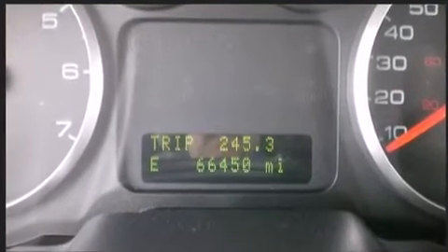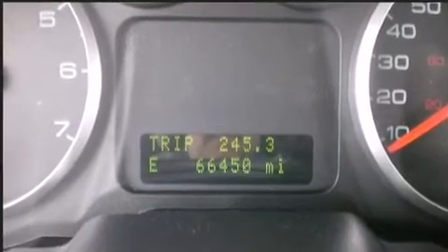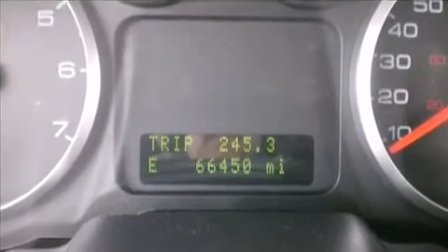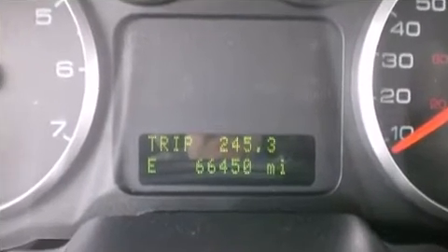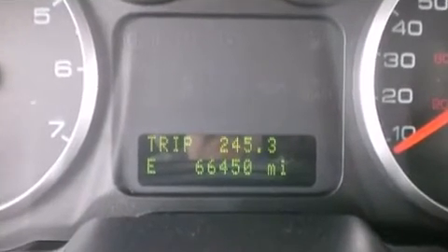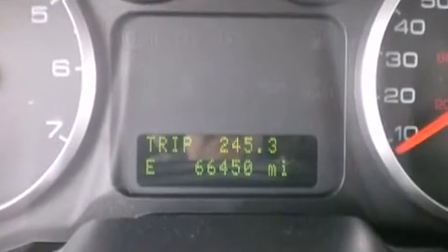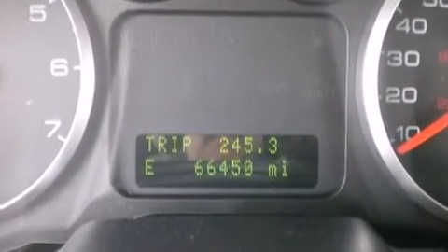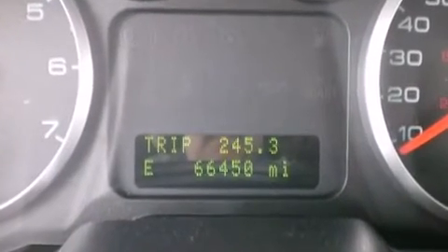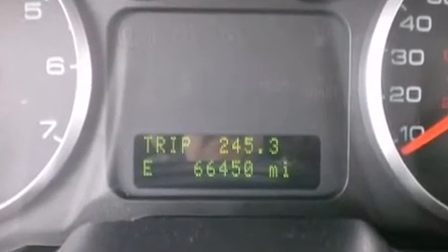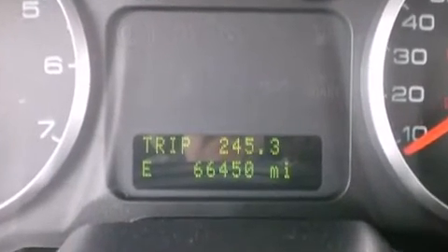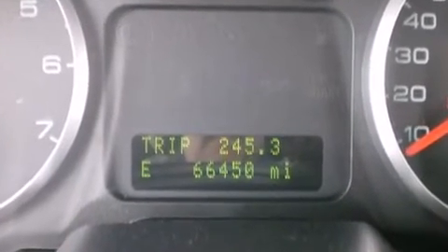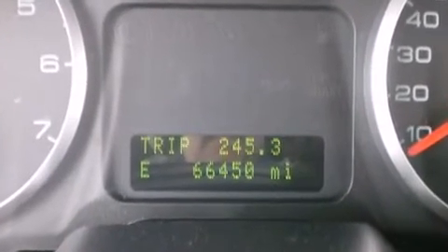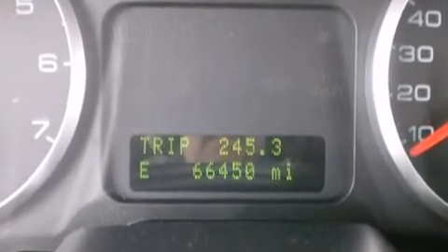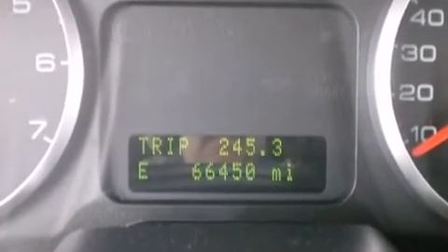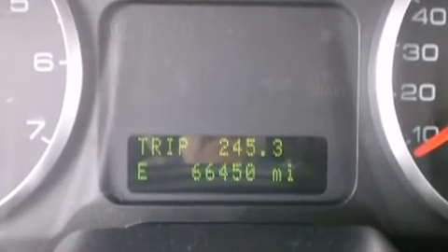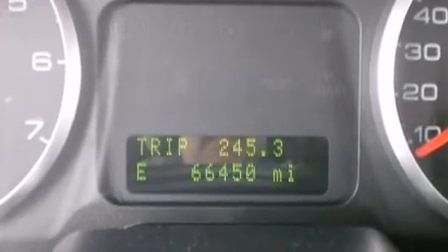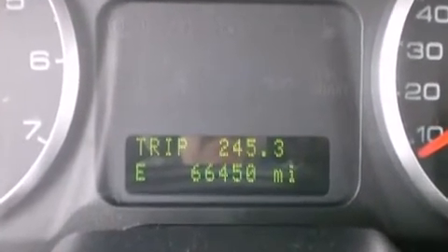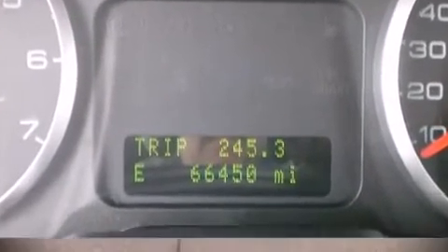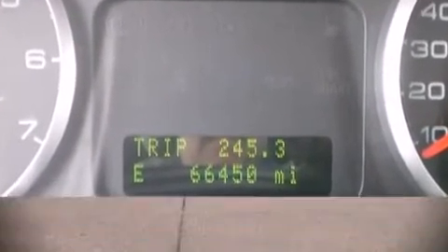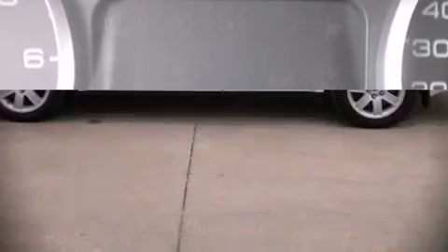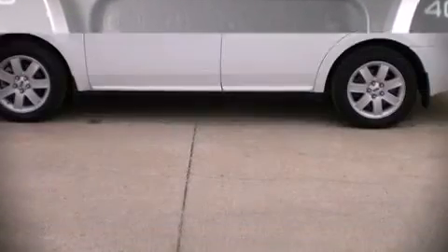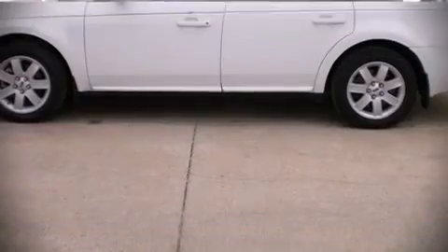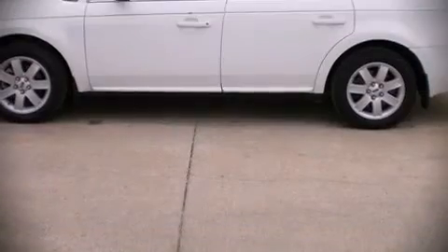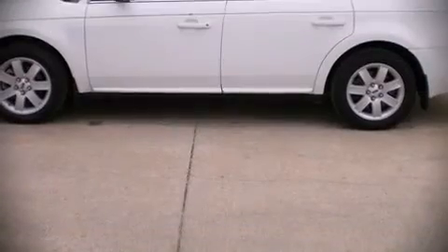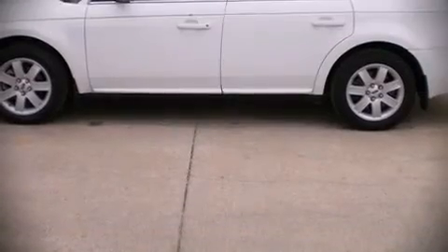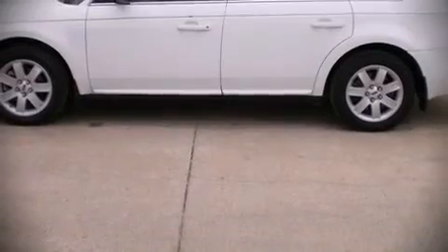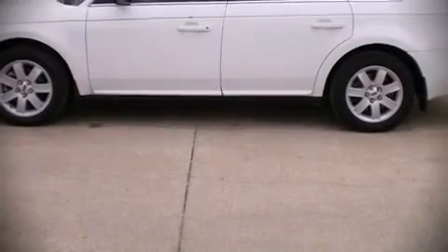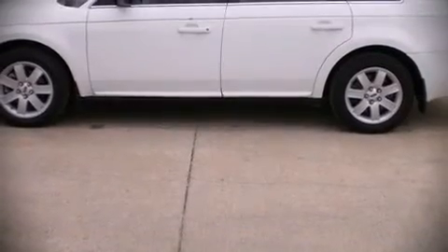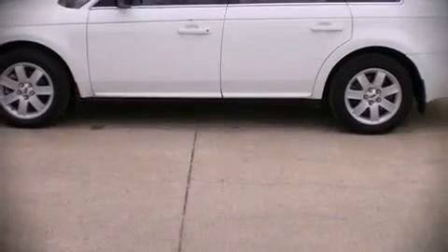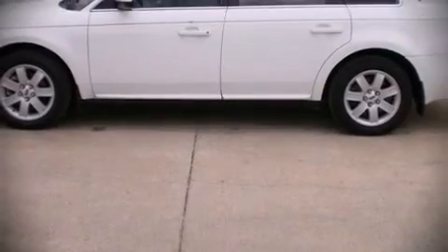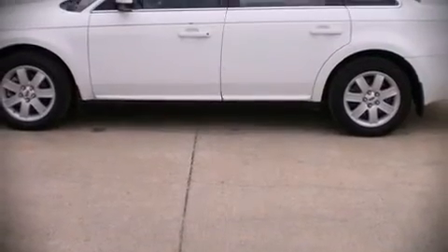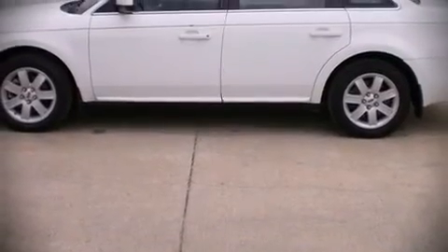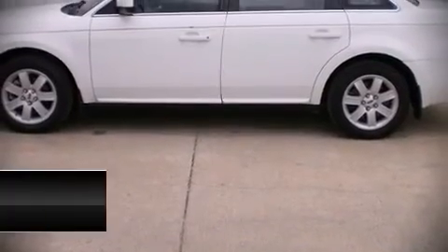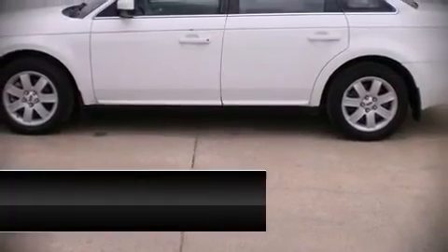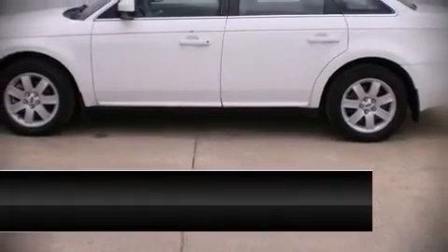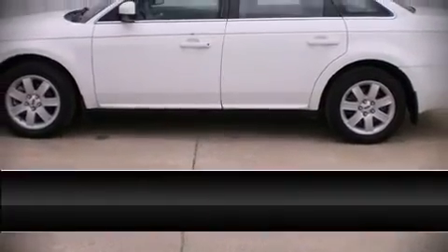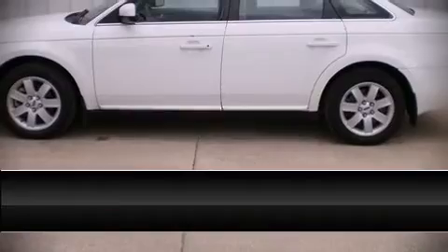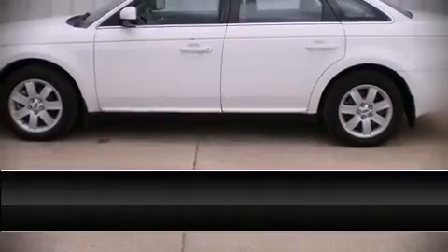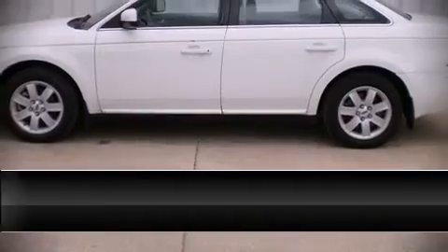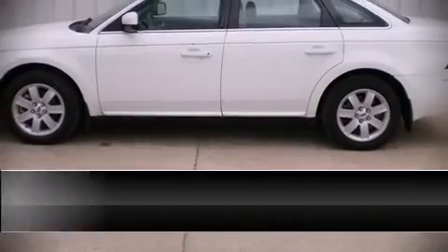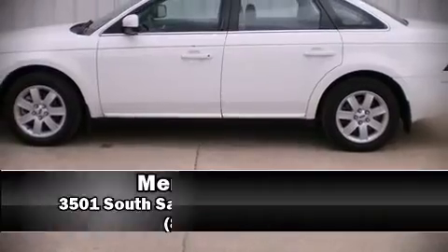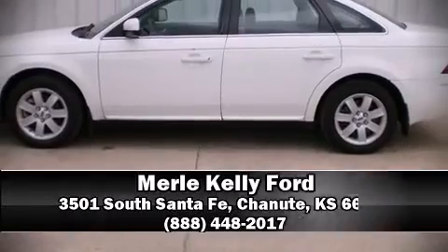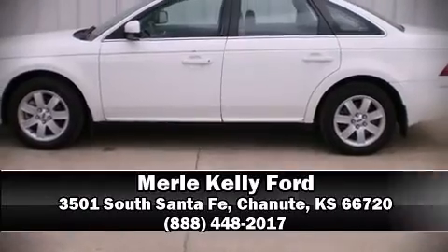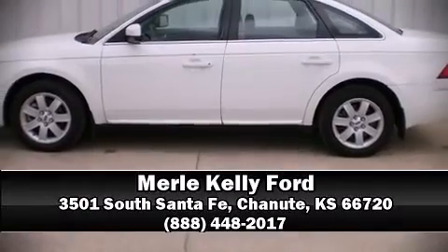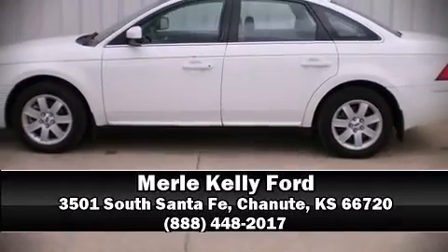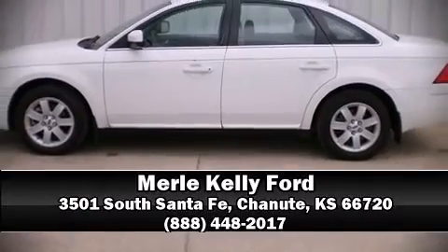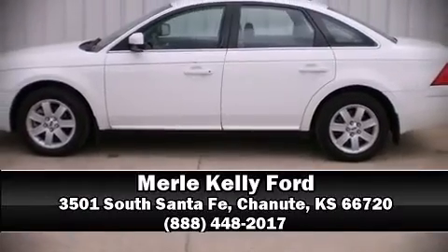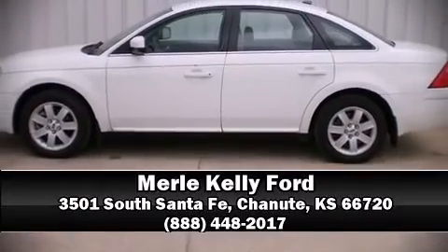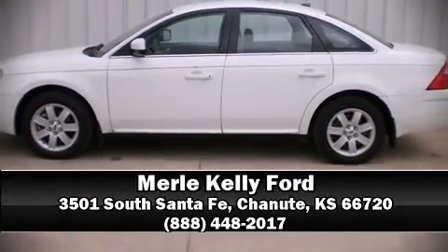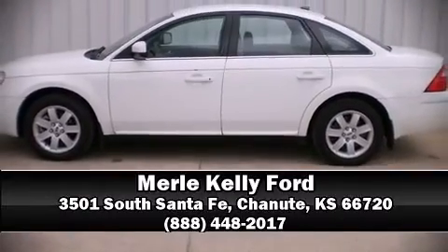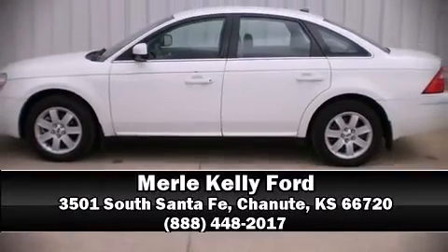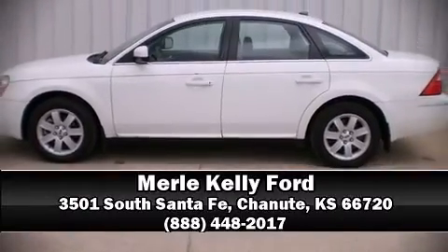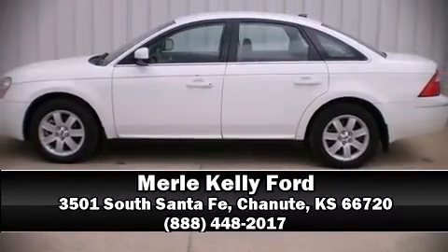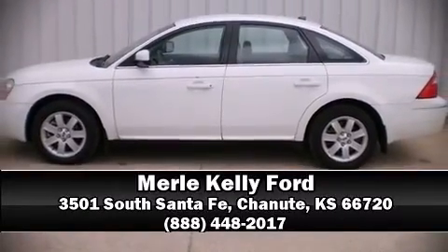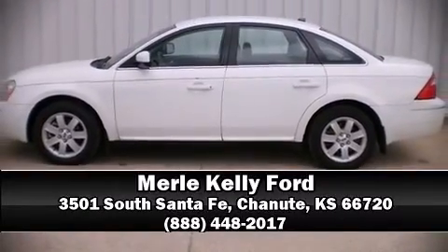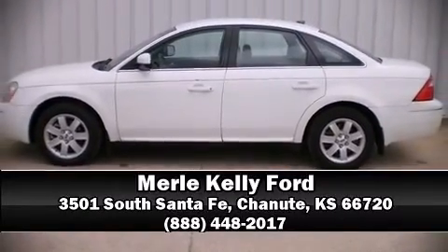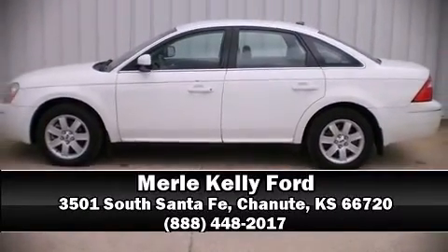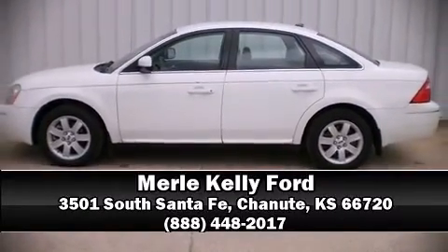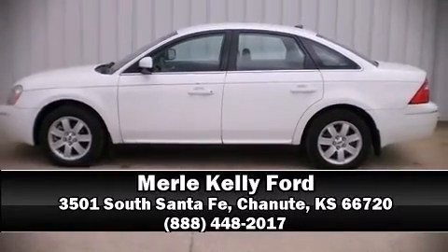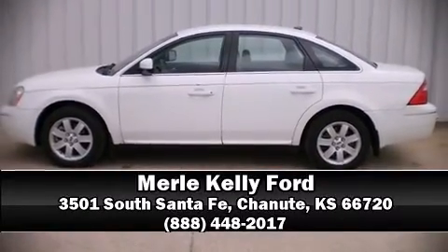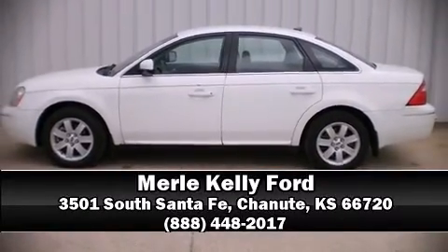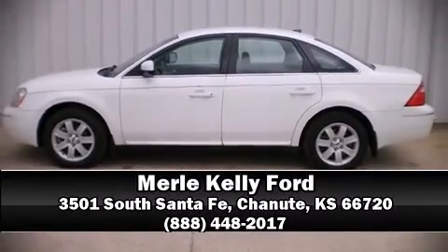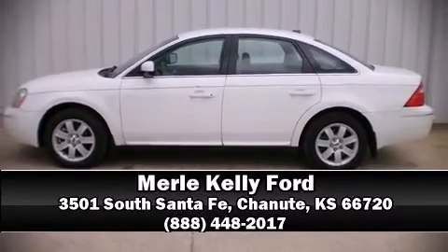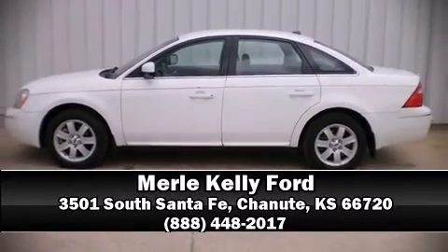It also arrives with a Carfax history report indicating just one previous owner. Our sales reps are knowledgeable and professional — we are here to help you.